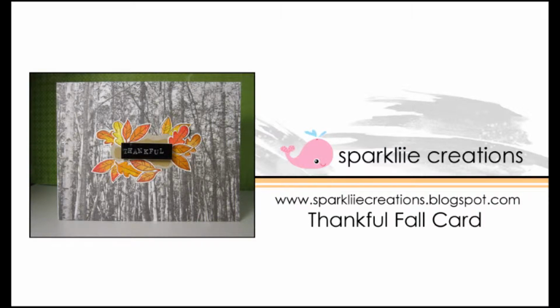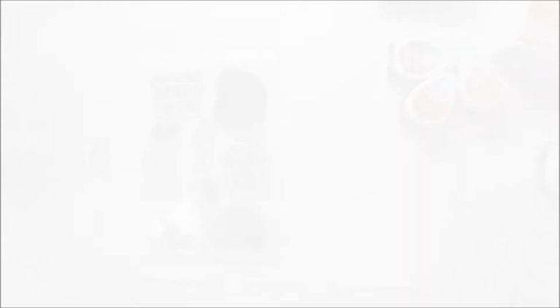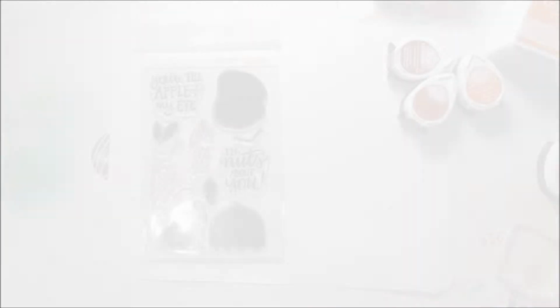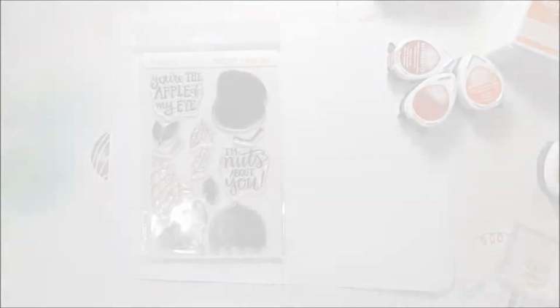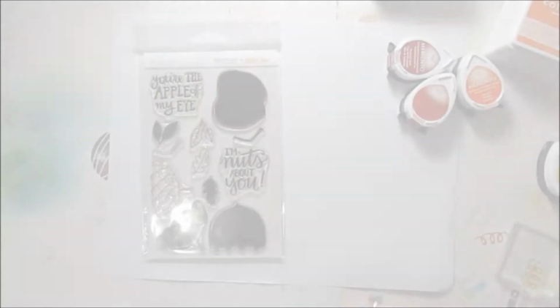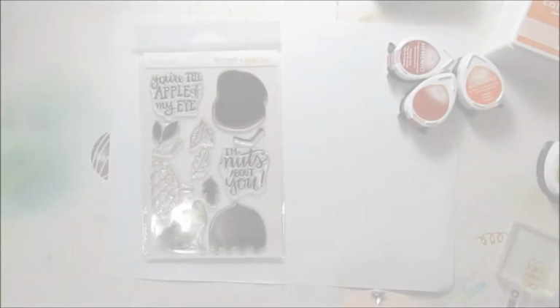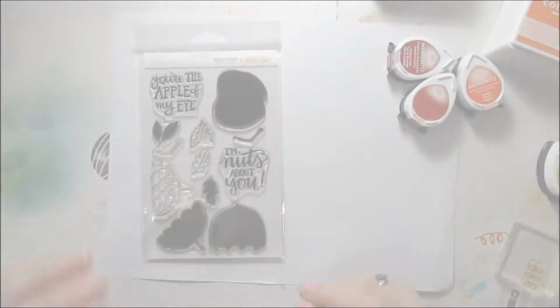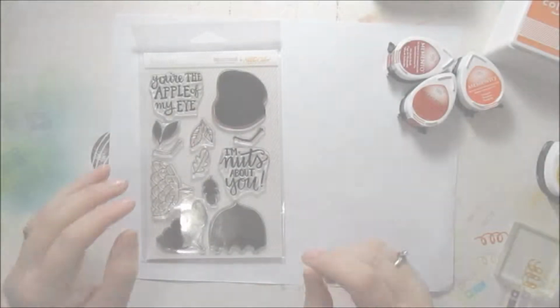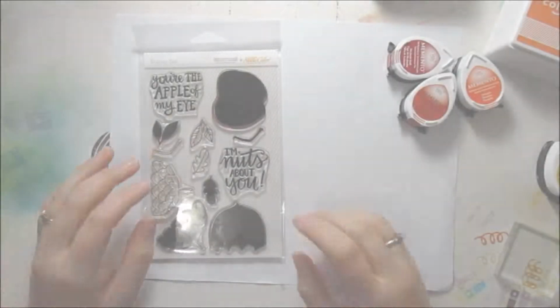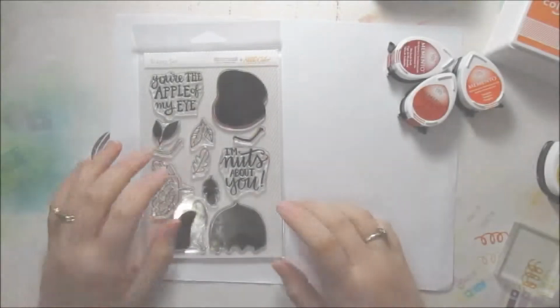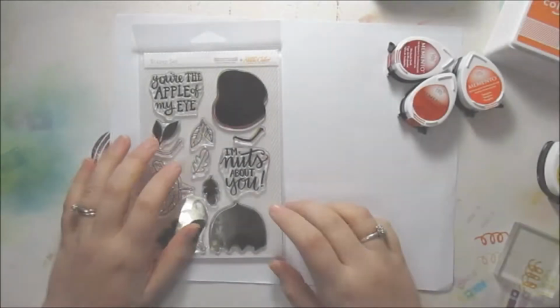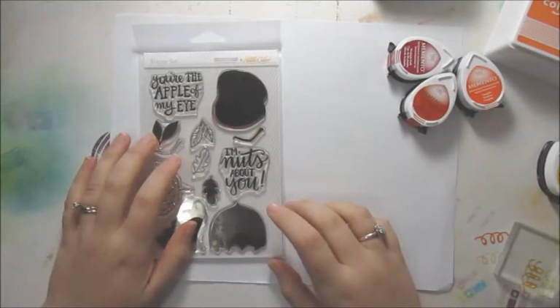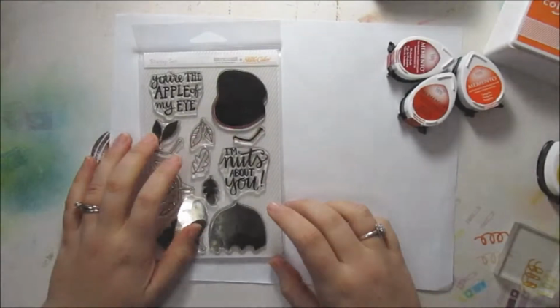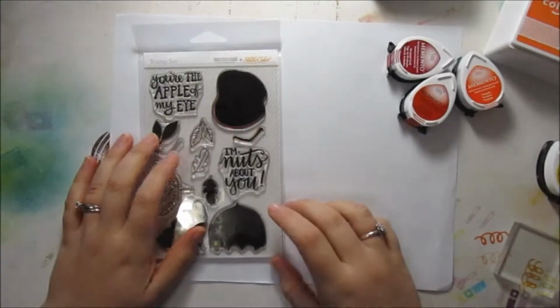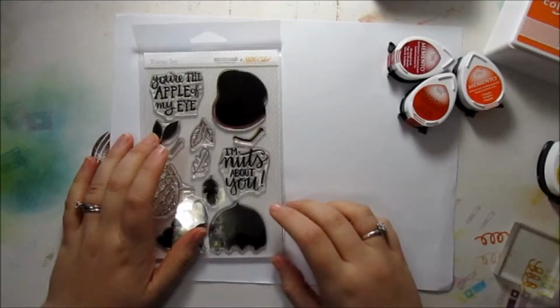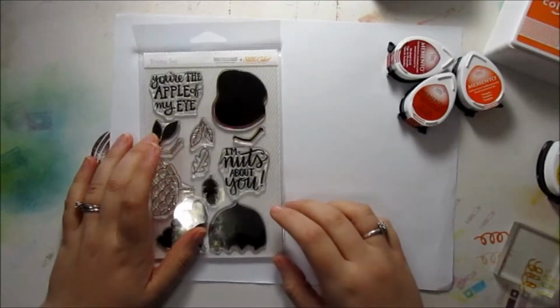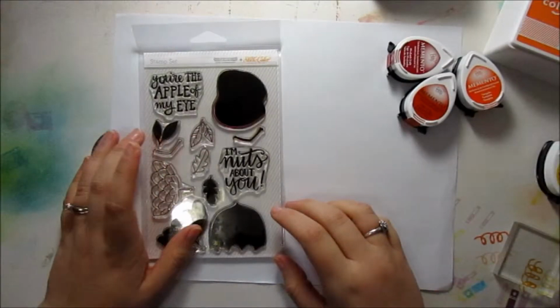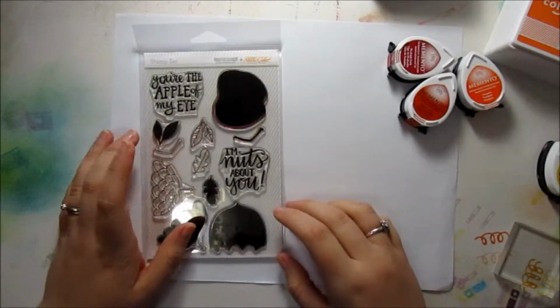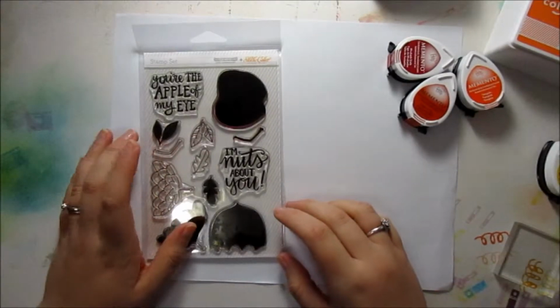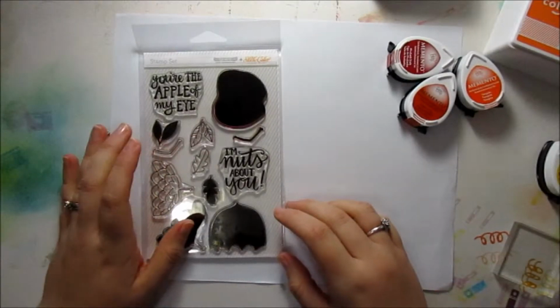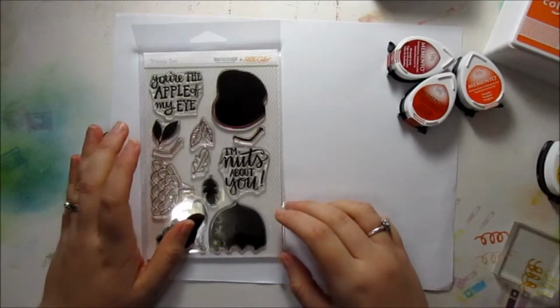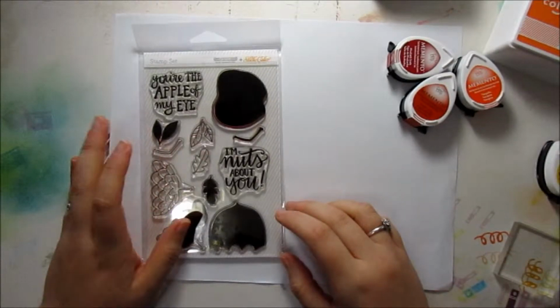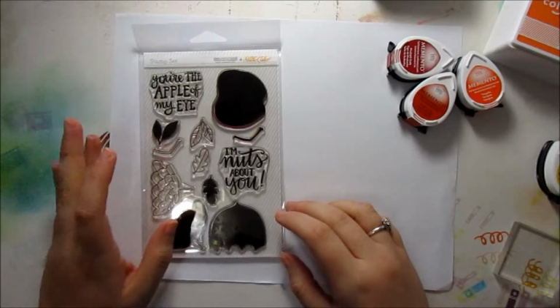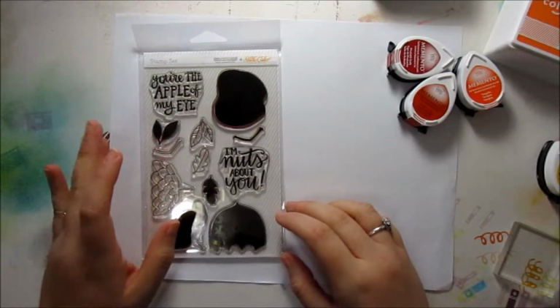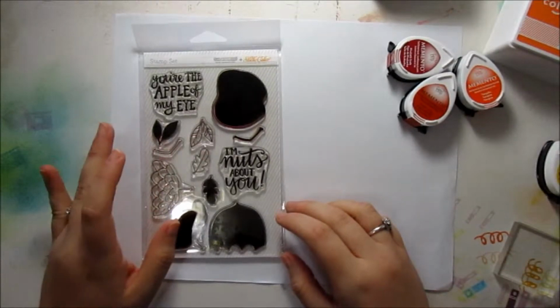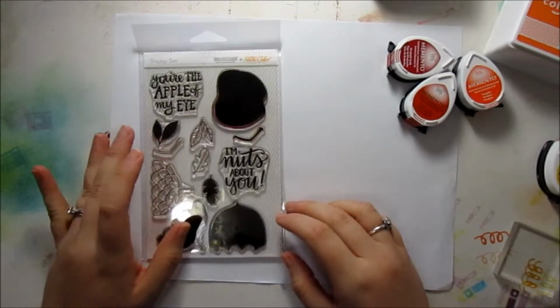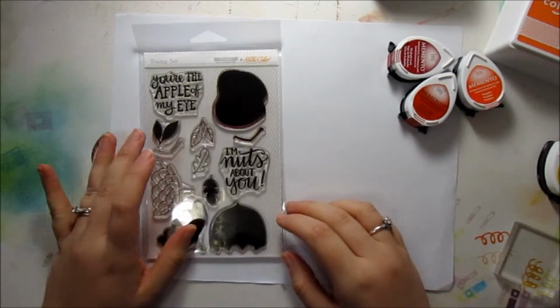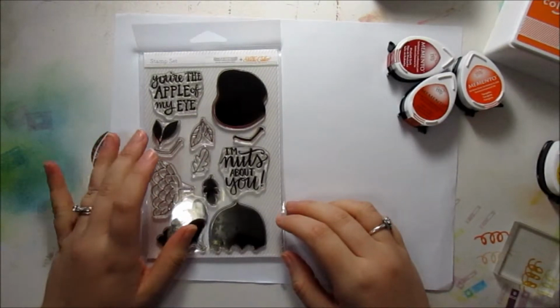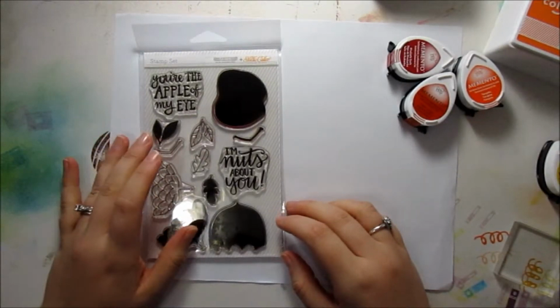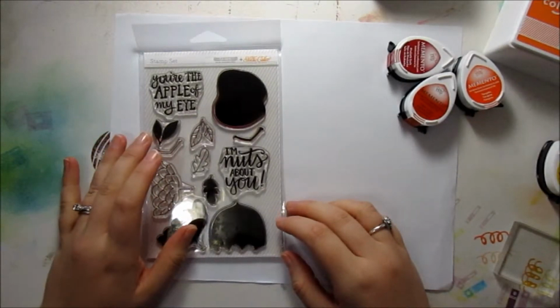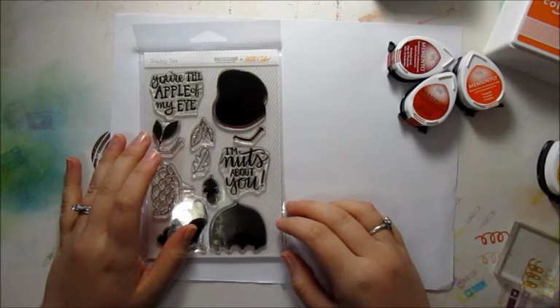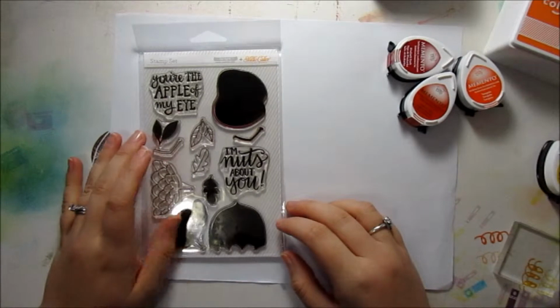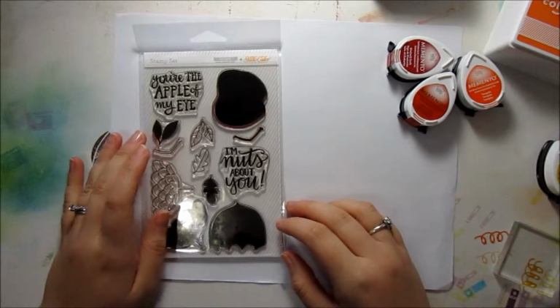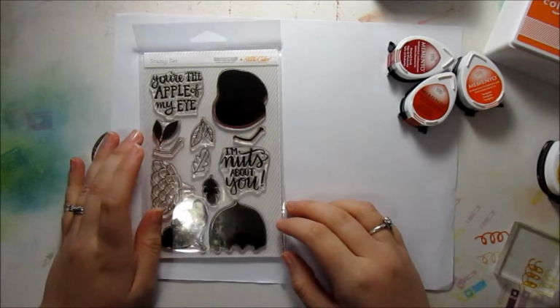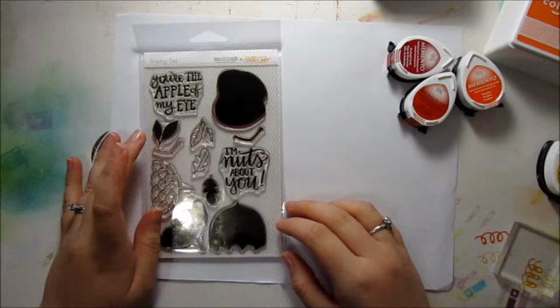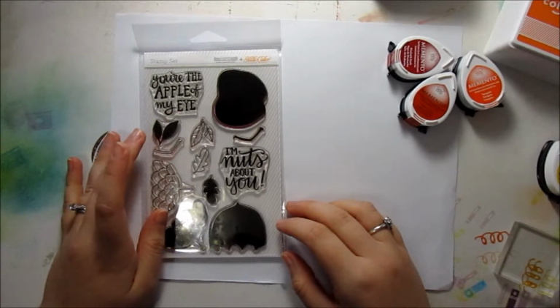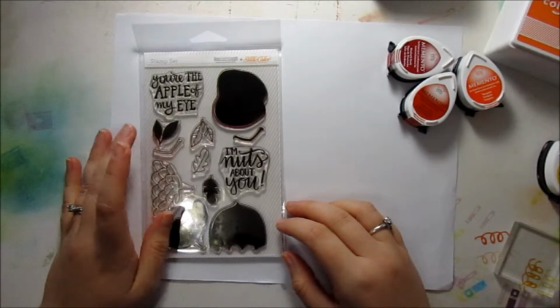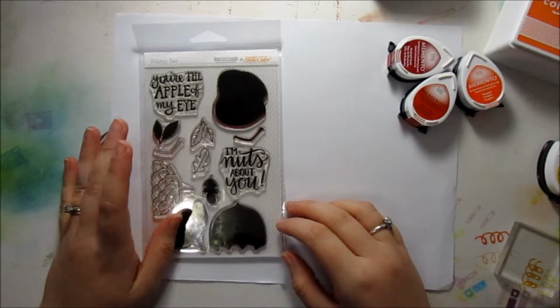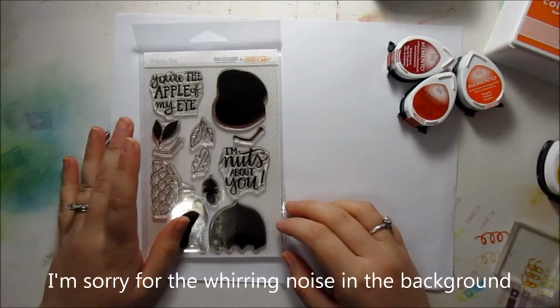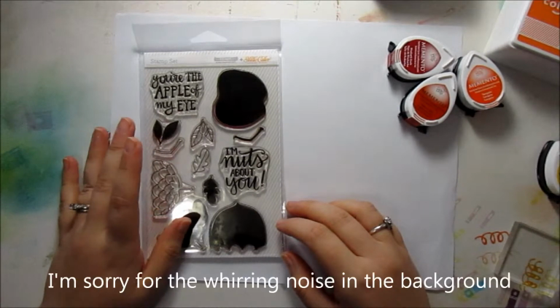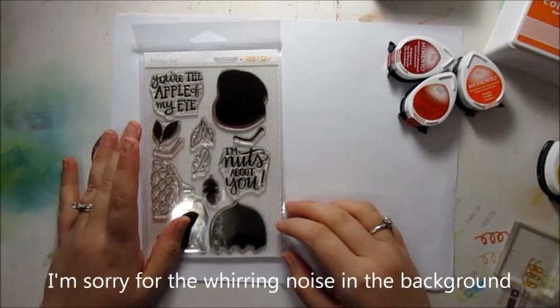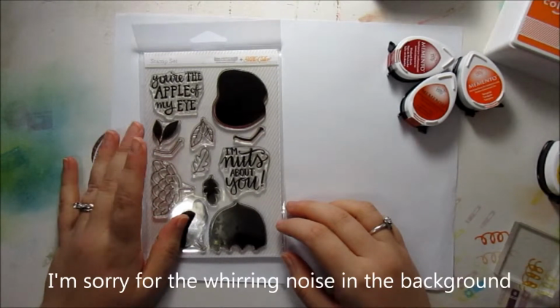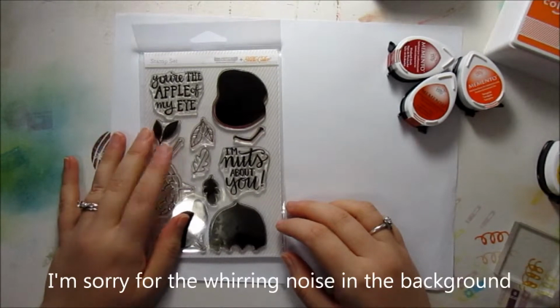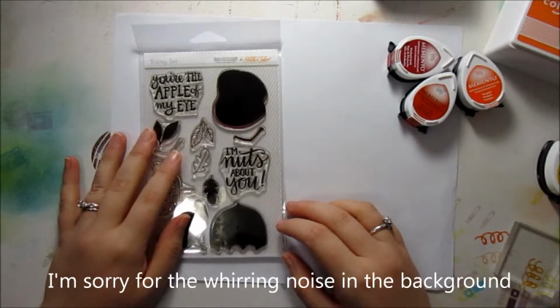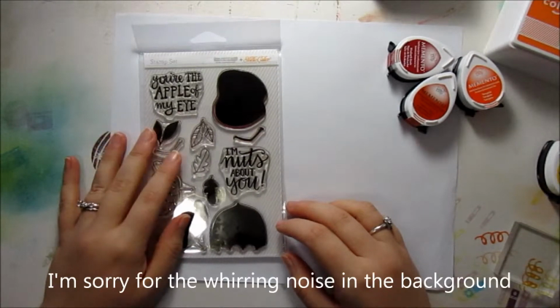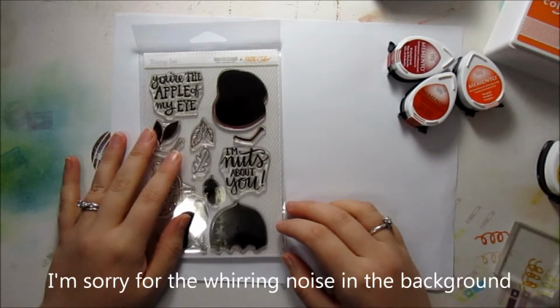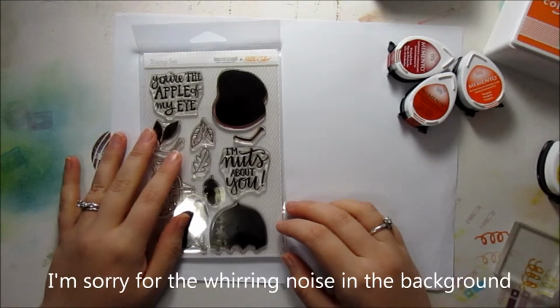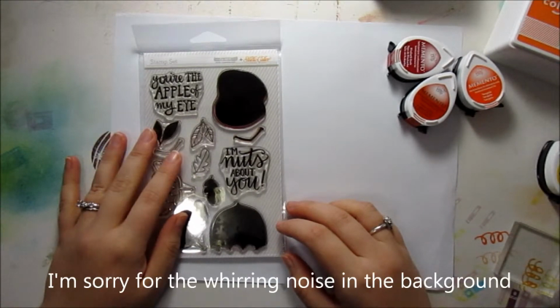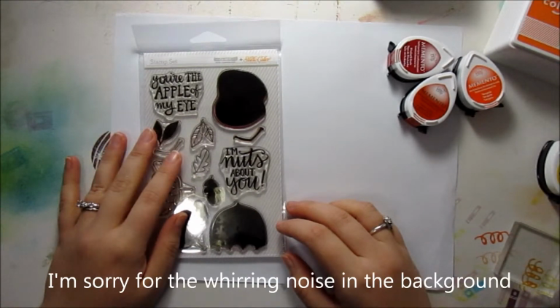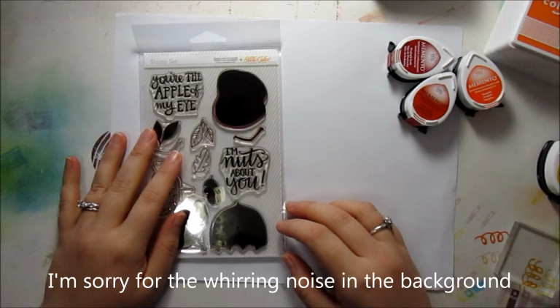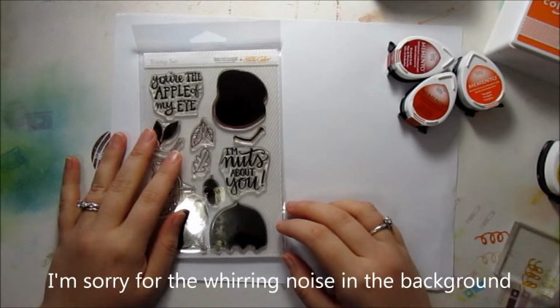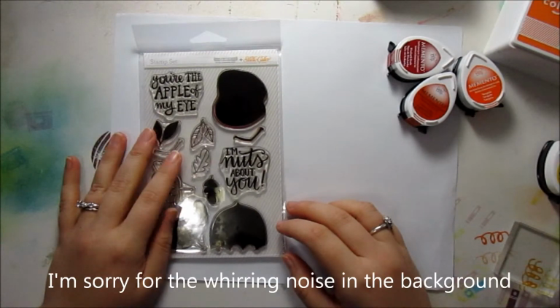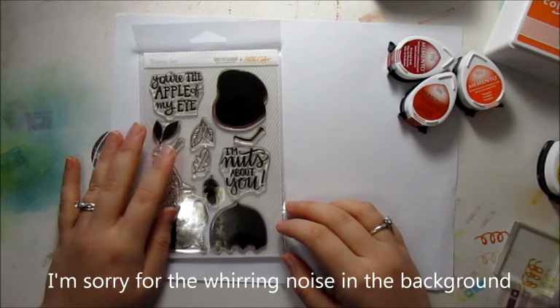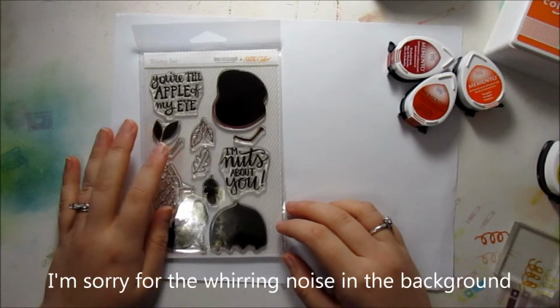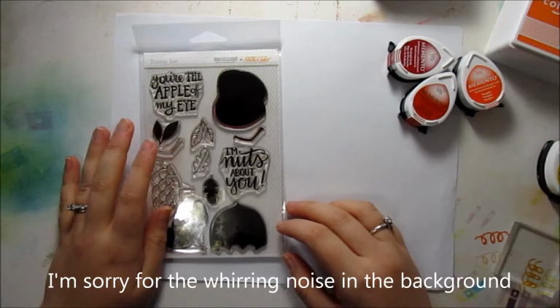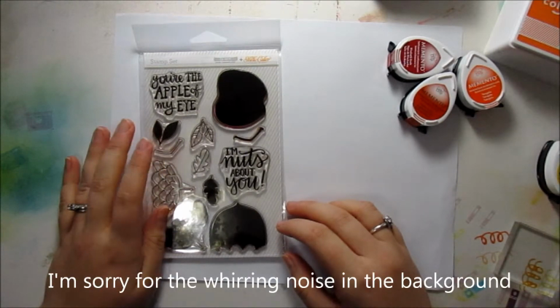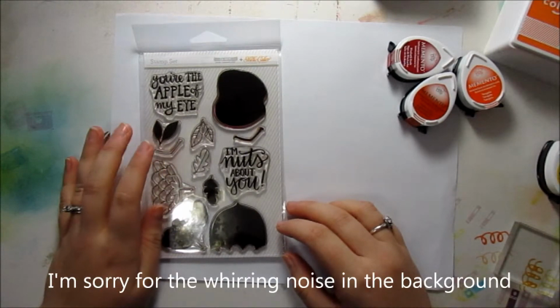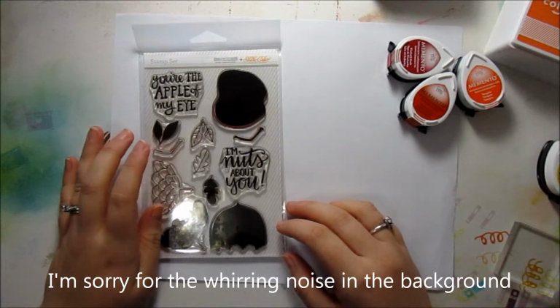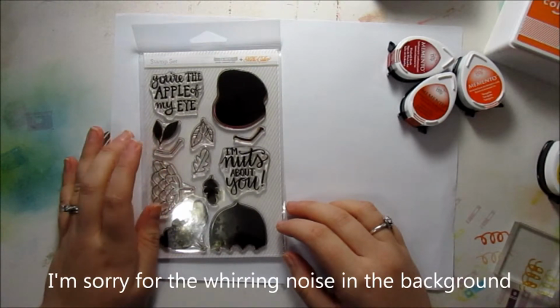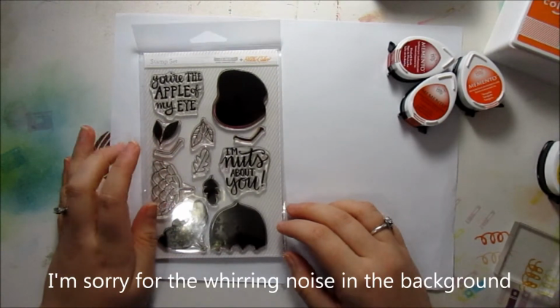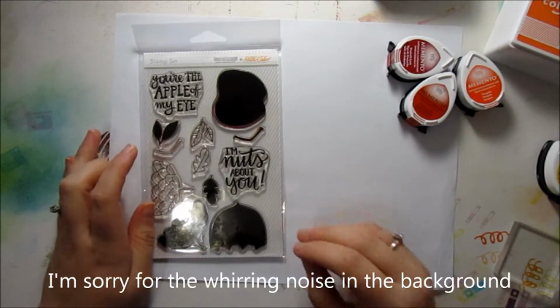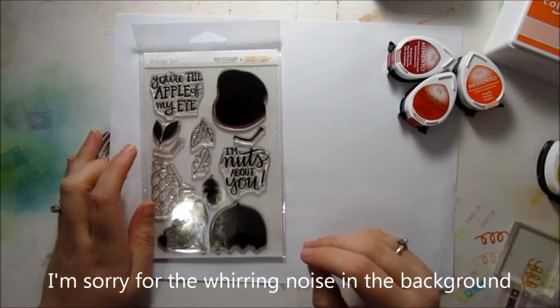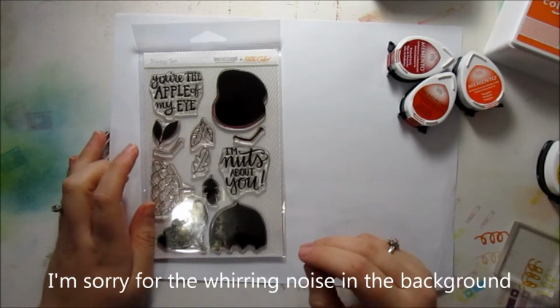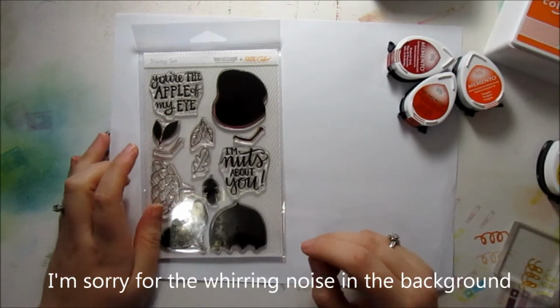Hi everyone, it's Linnea, and I am here with another card project using the Walden card kit from Studio Calico.